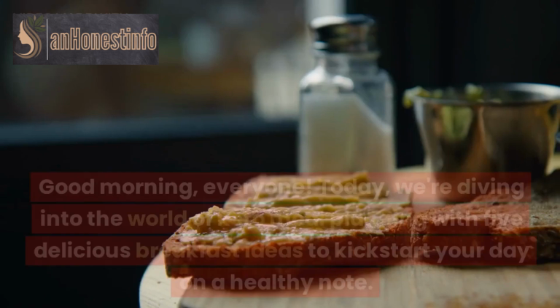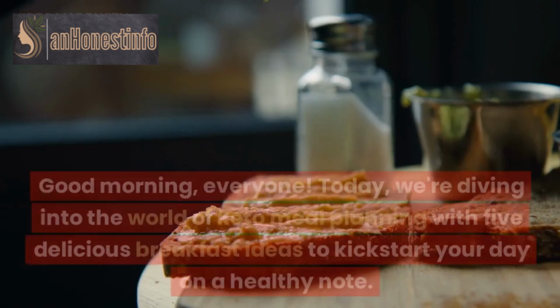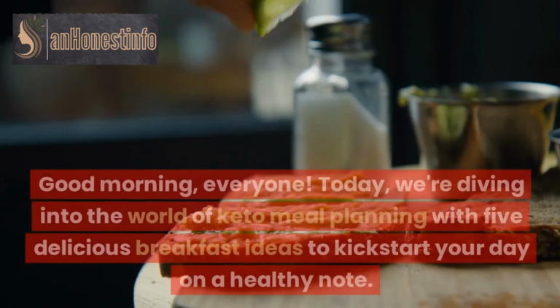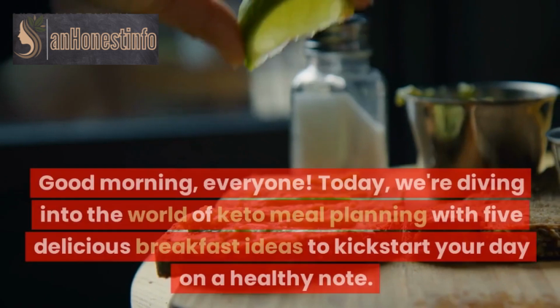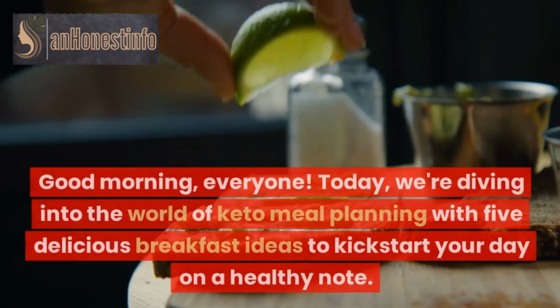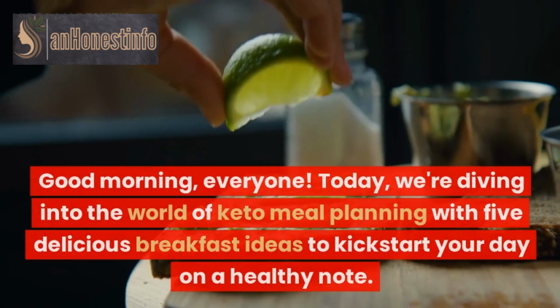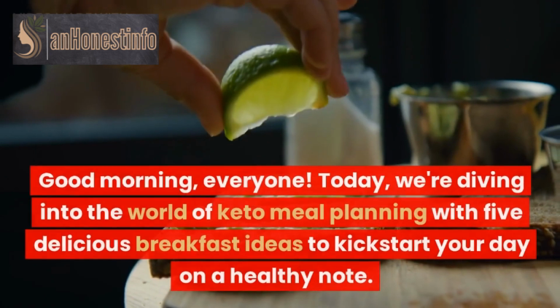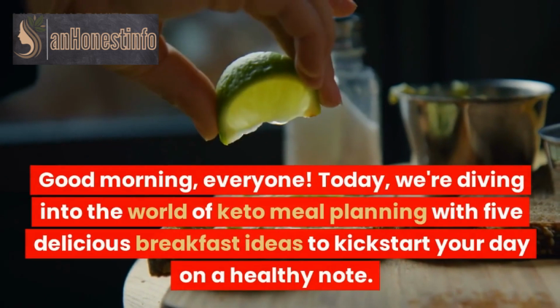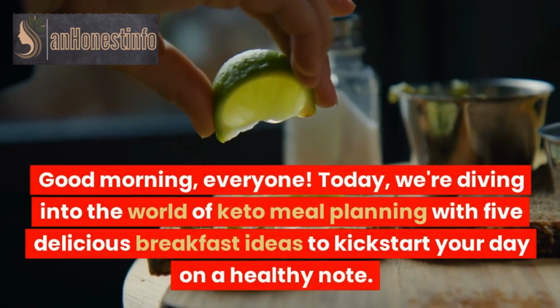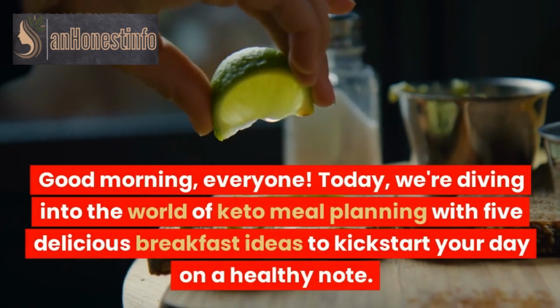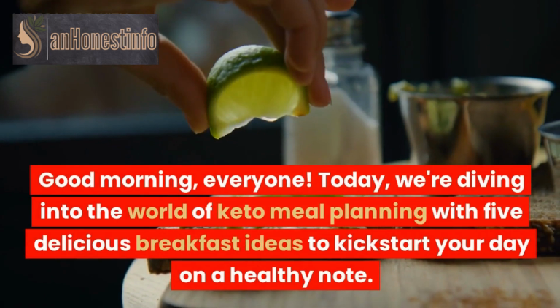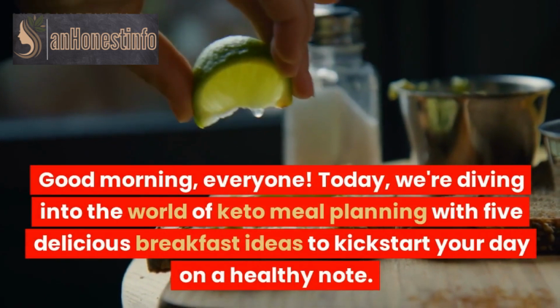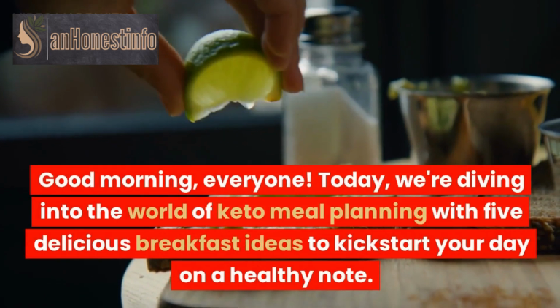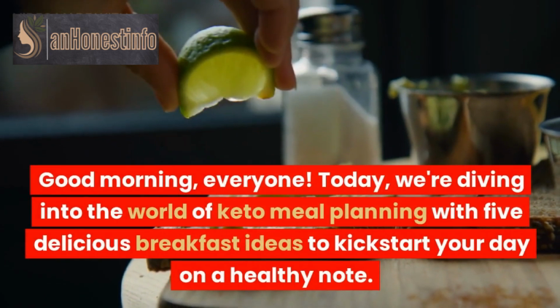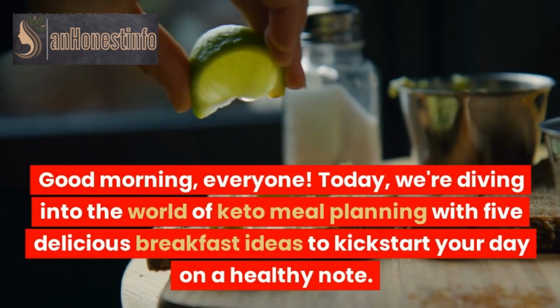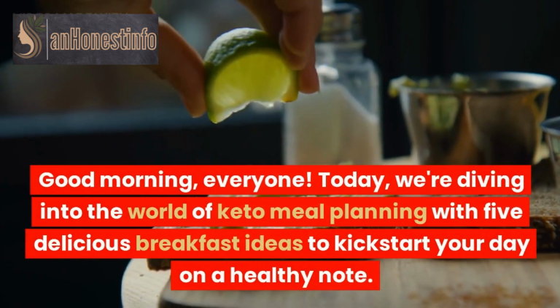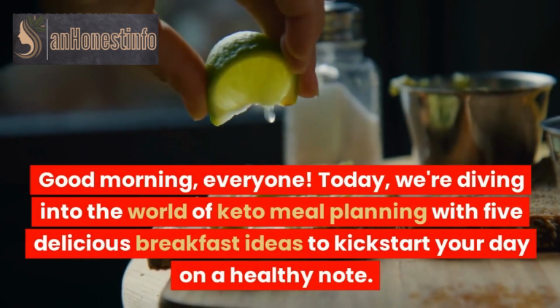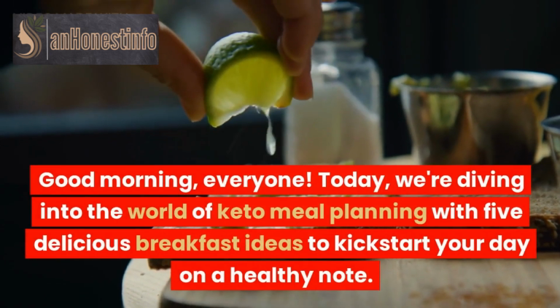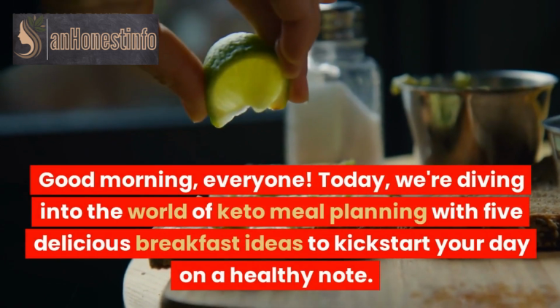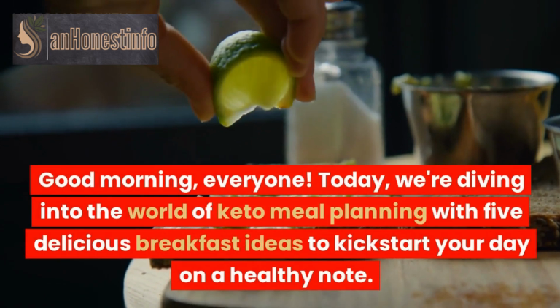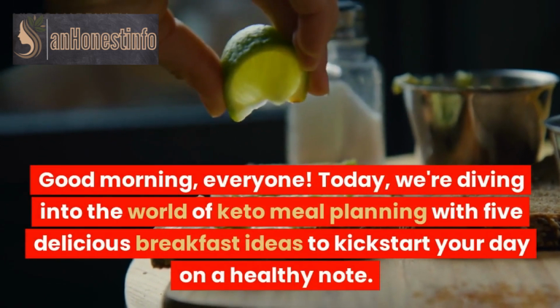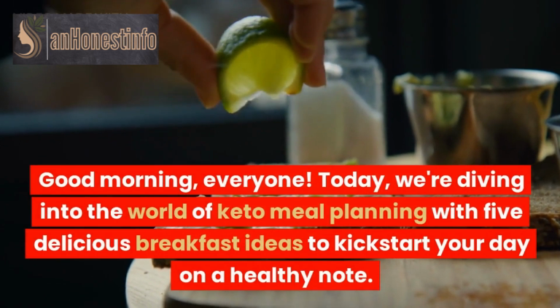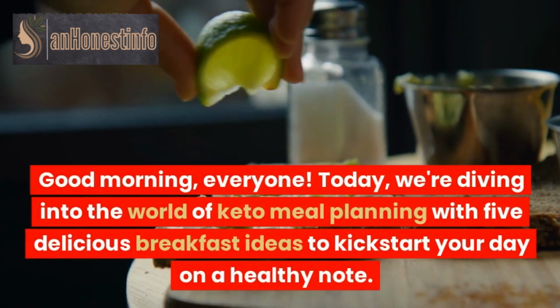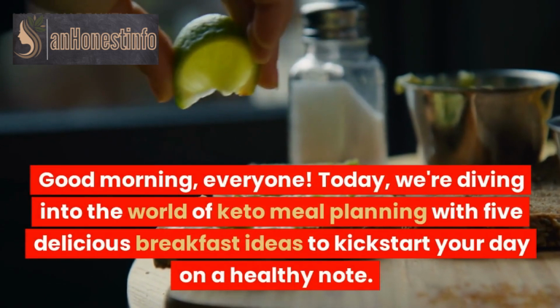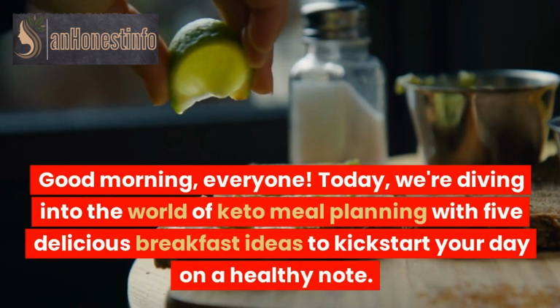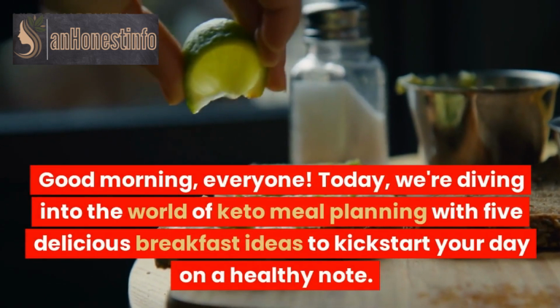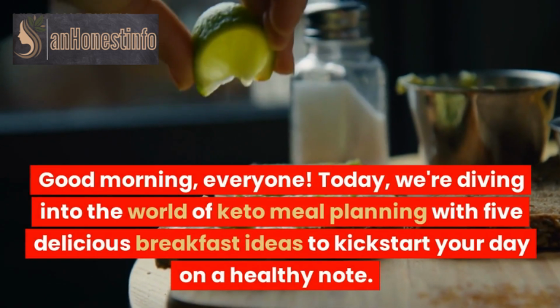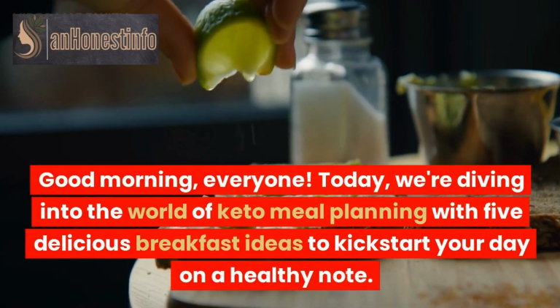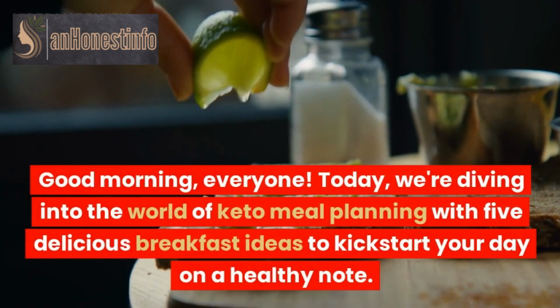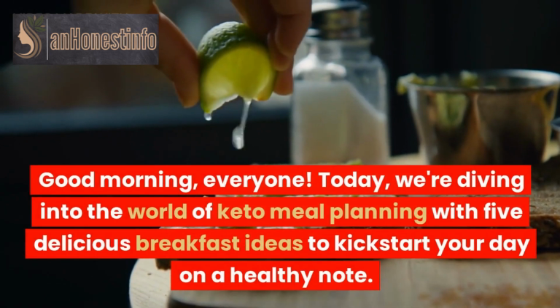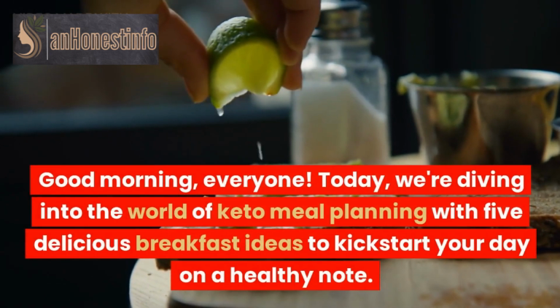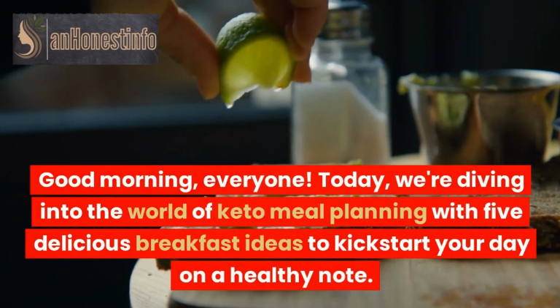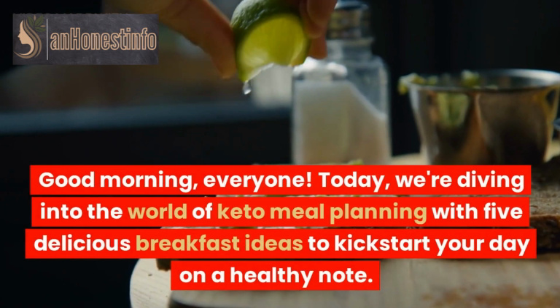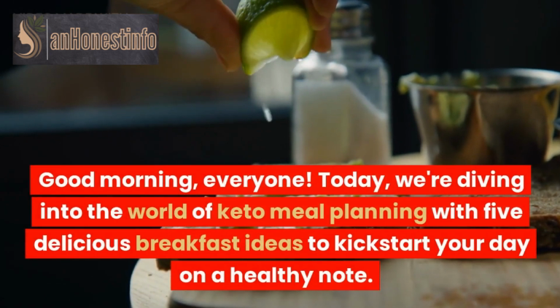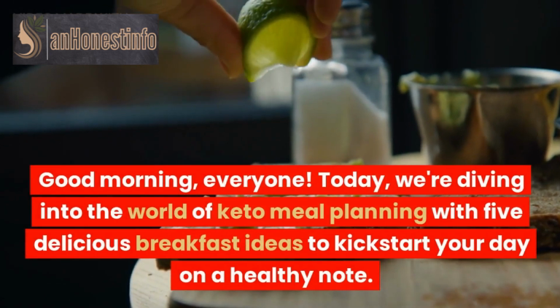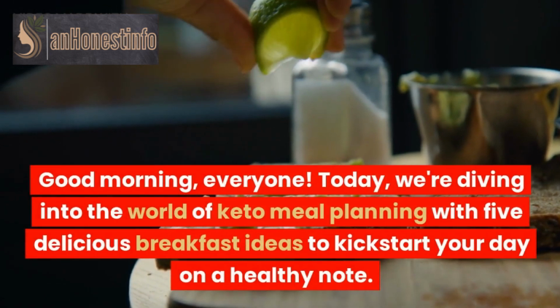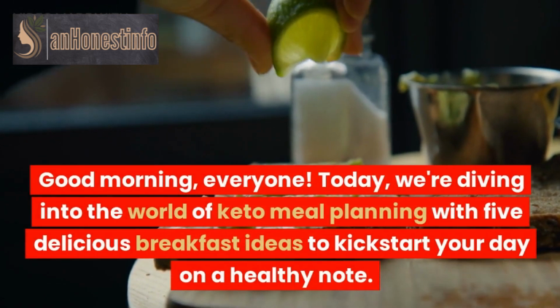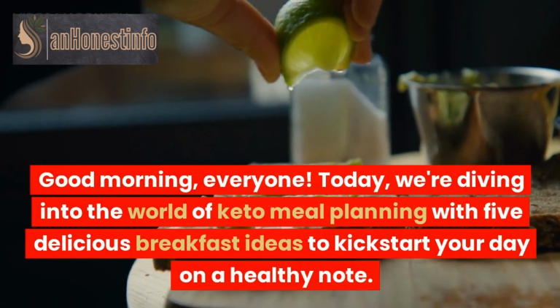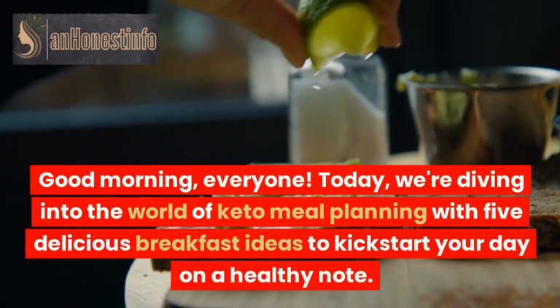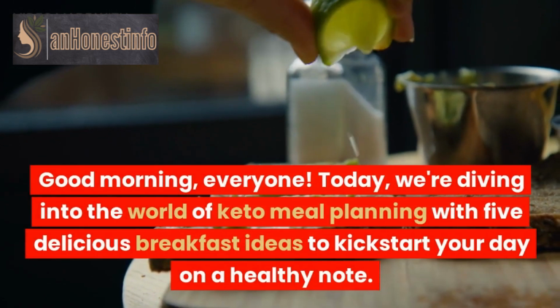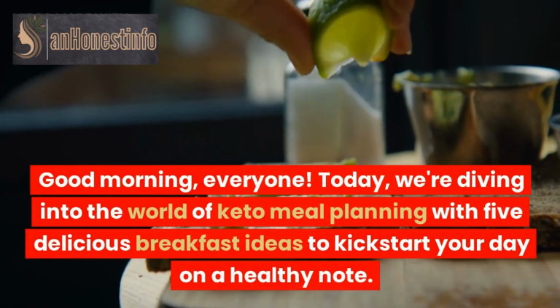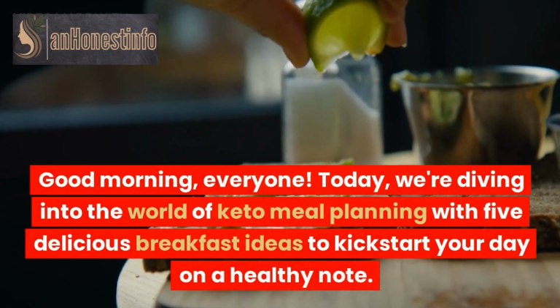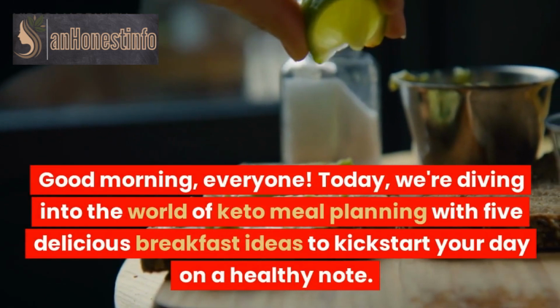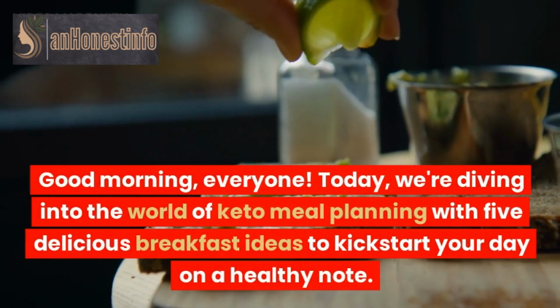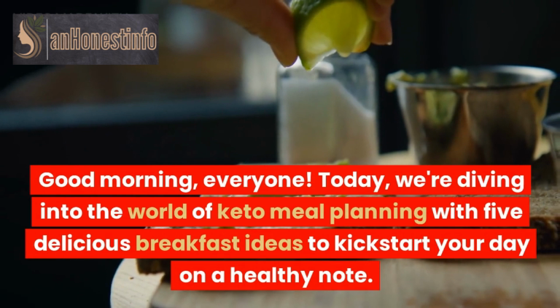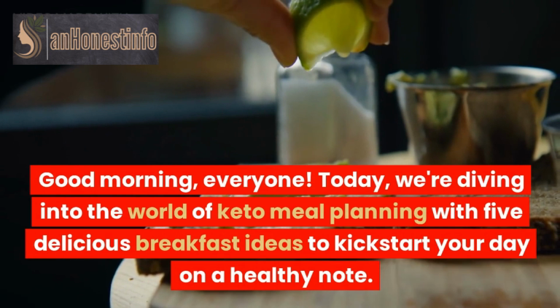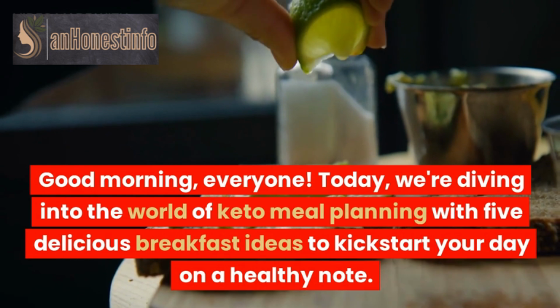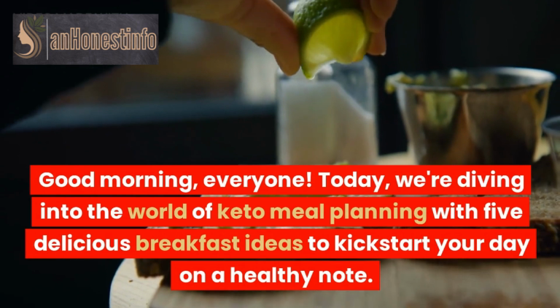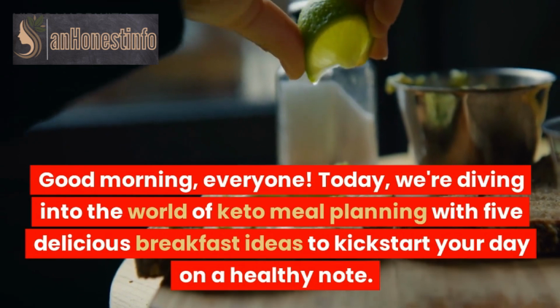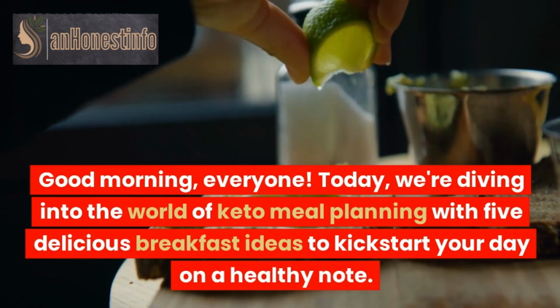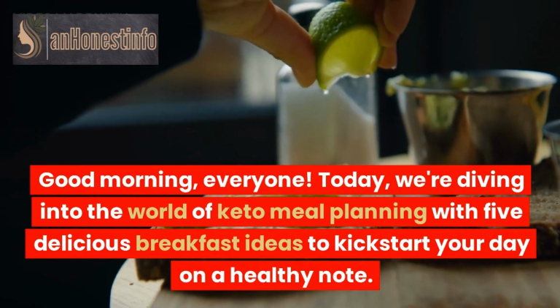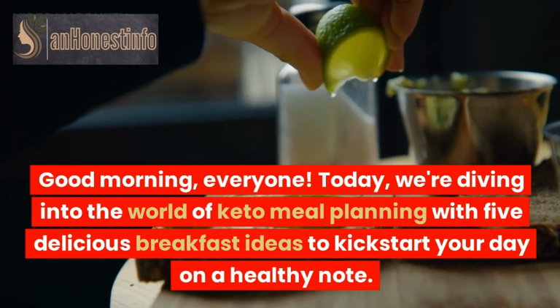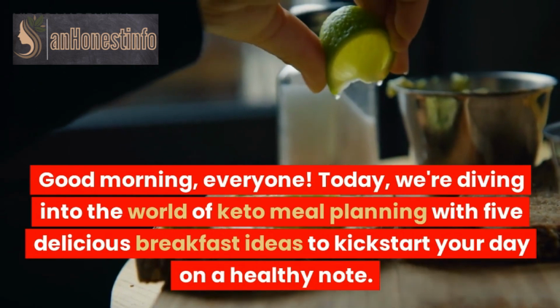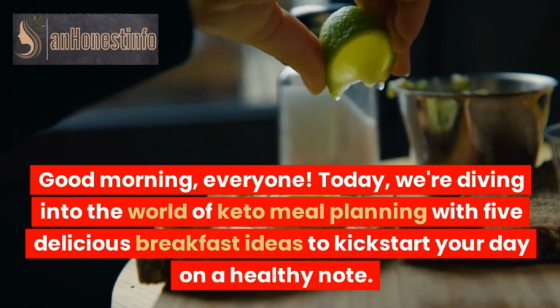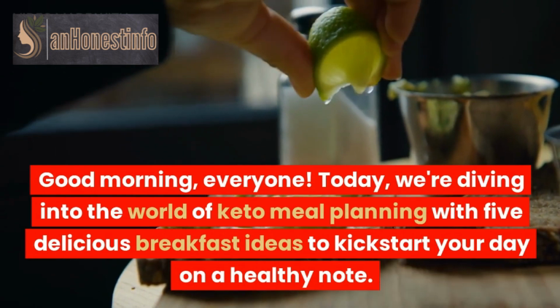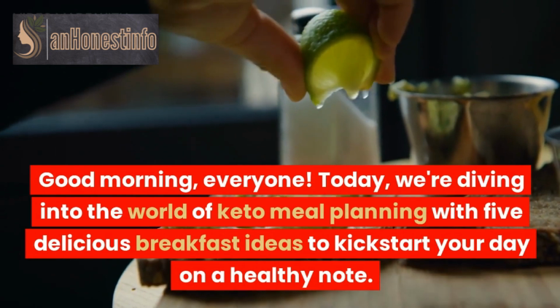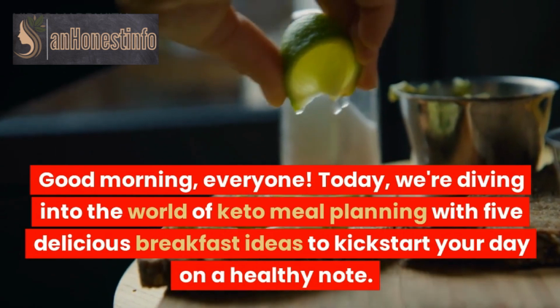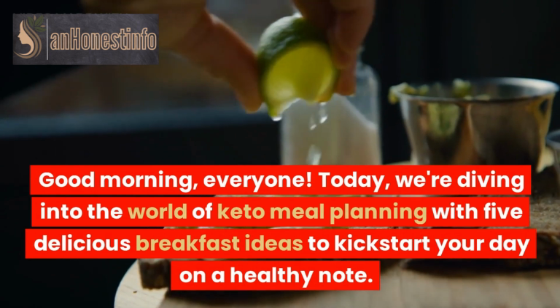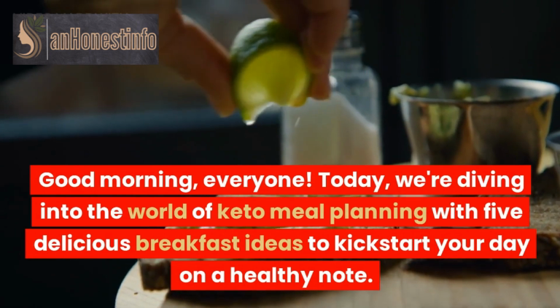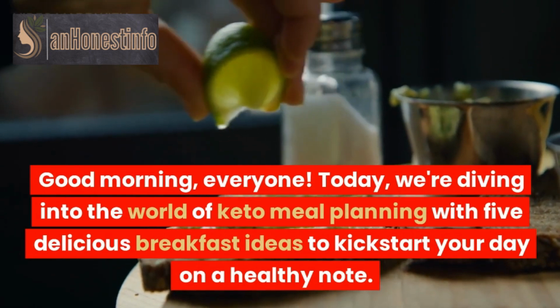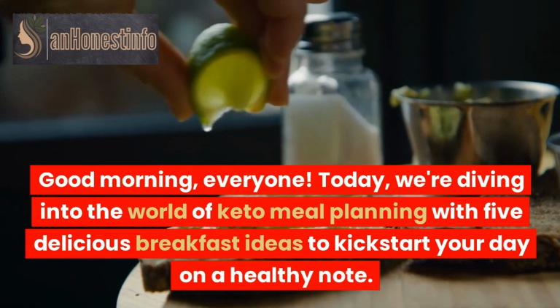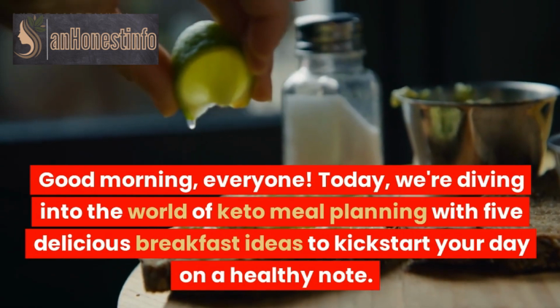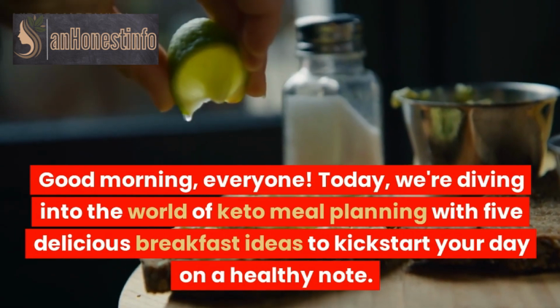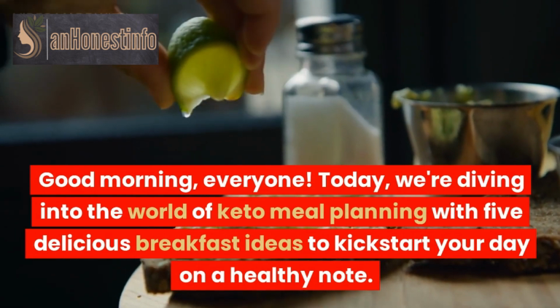Good morning, everyone! Today, we're diving into the world of keto meal planning with 5 delicious breakfast ideas to kickstart your day on a healthy note.